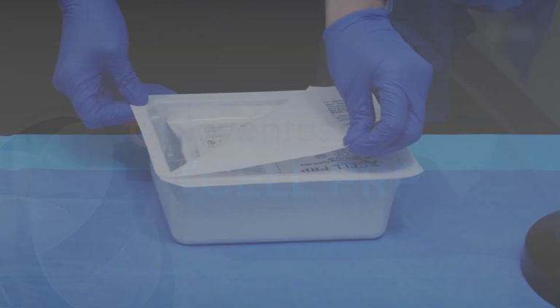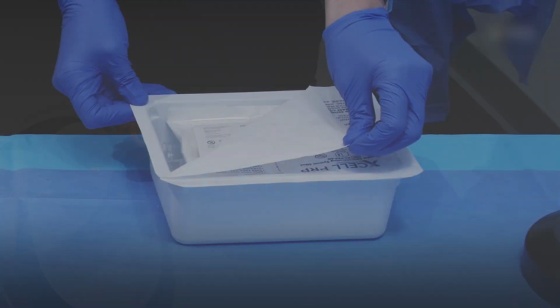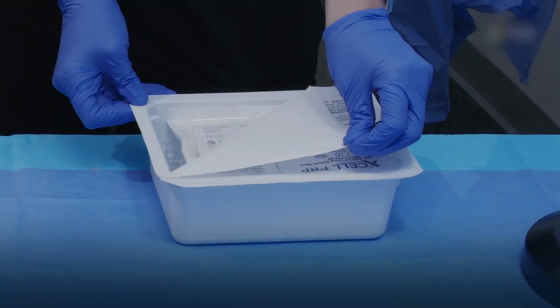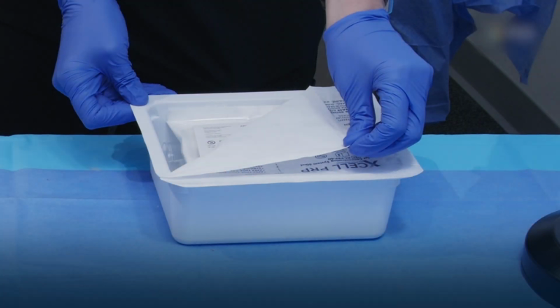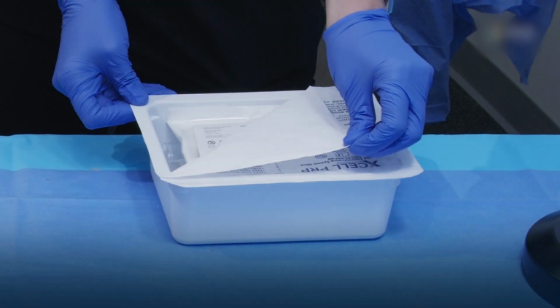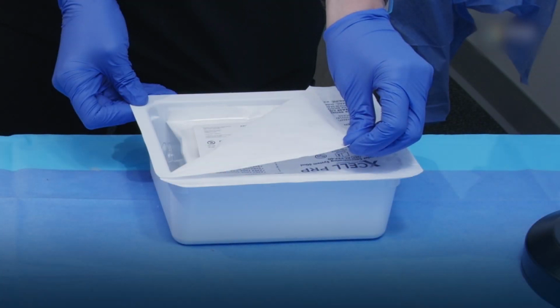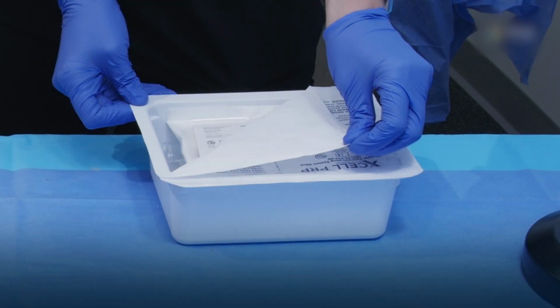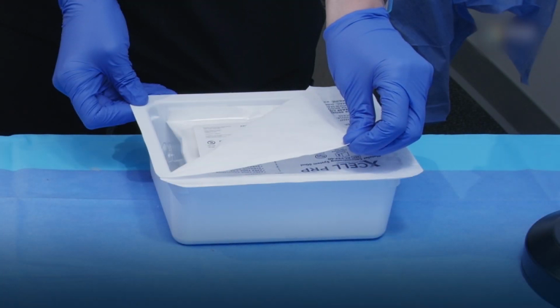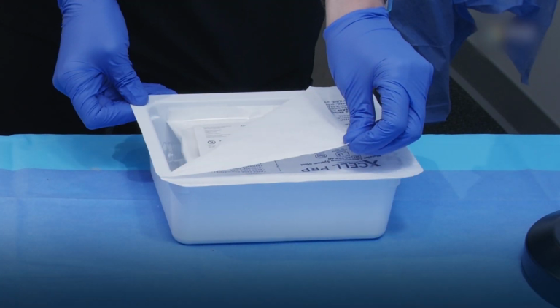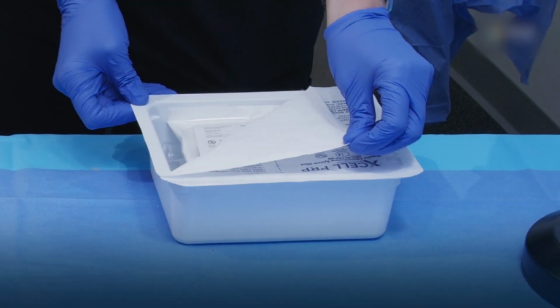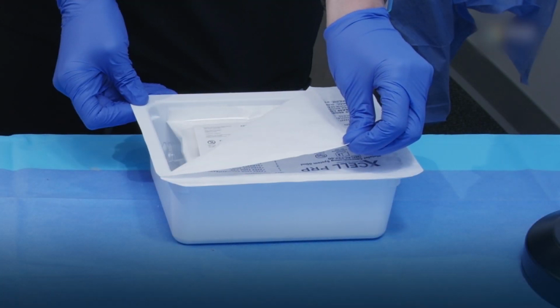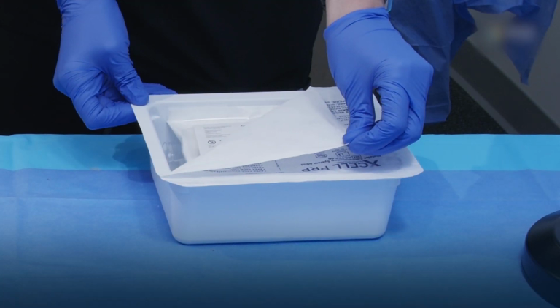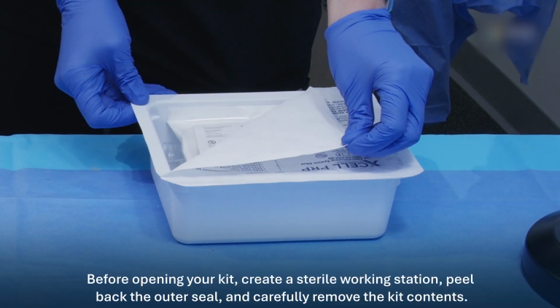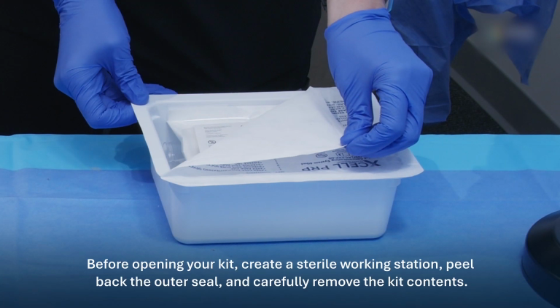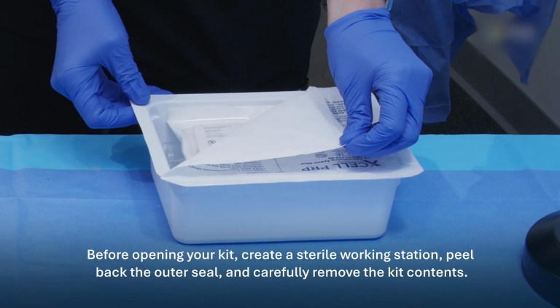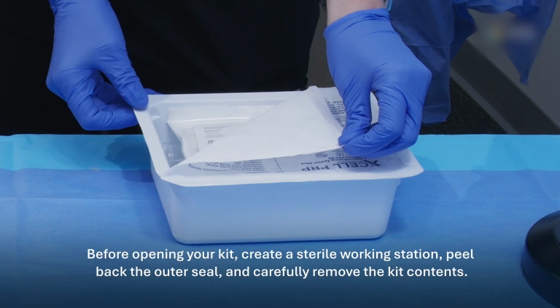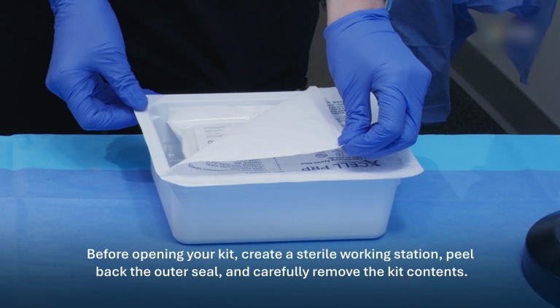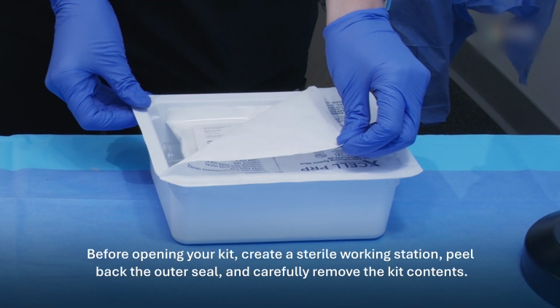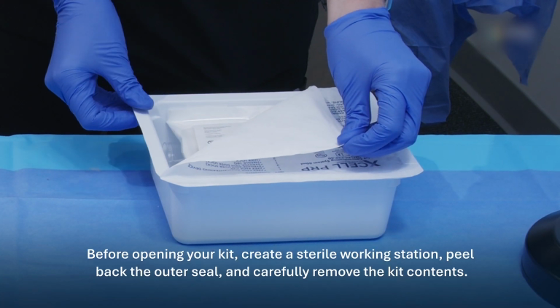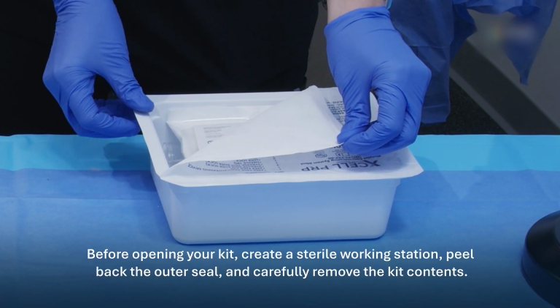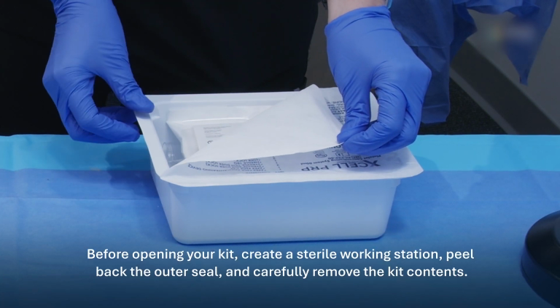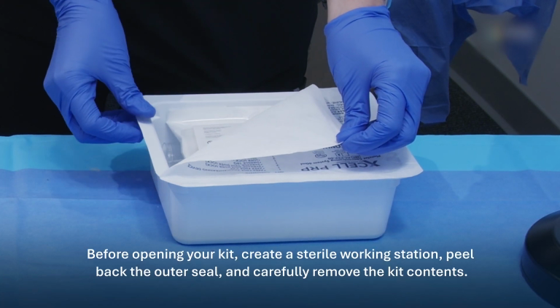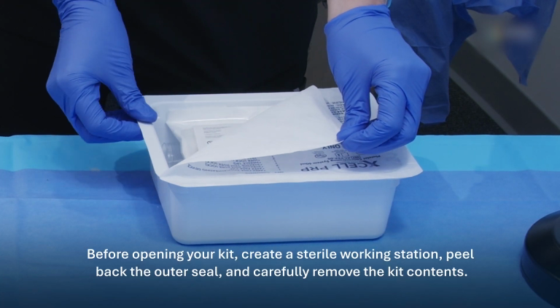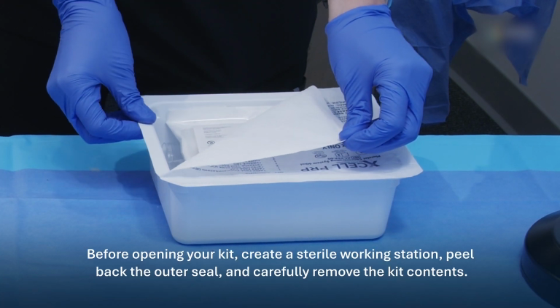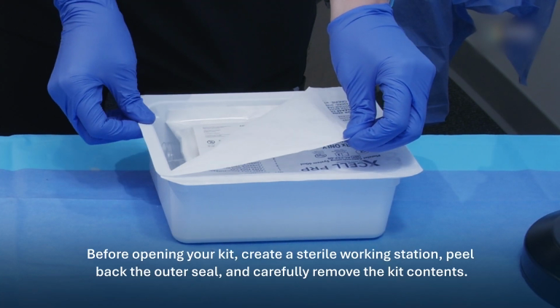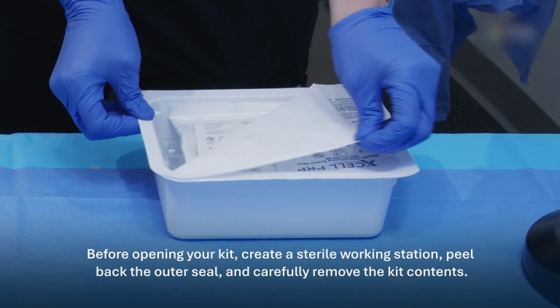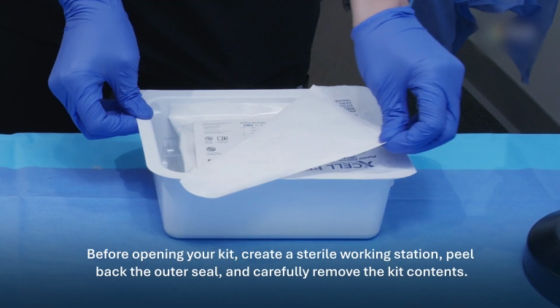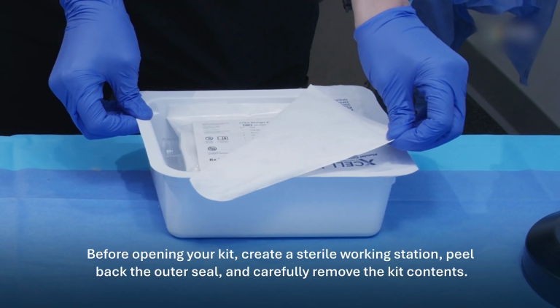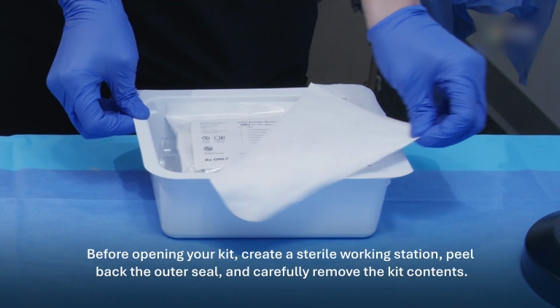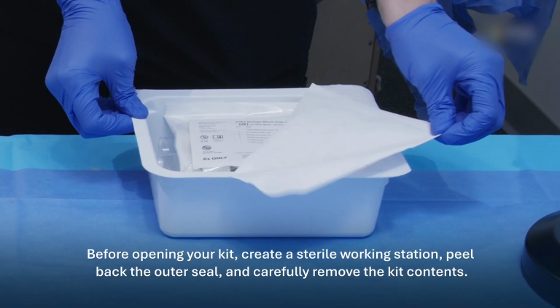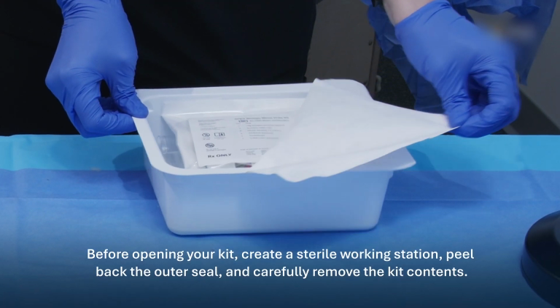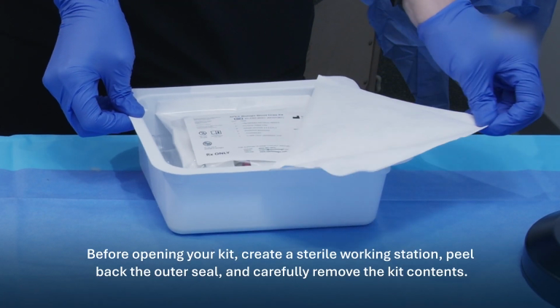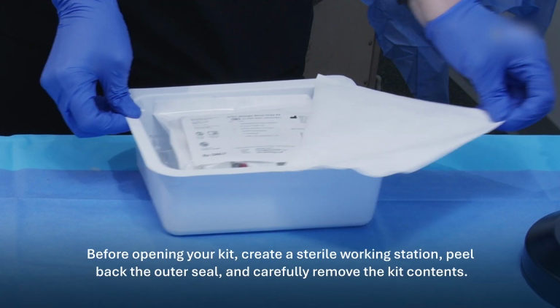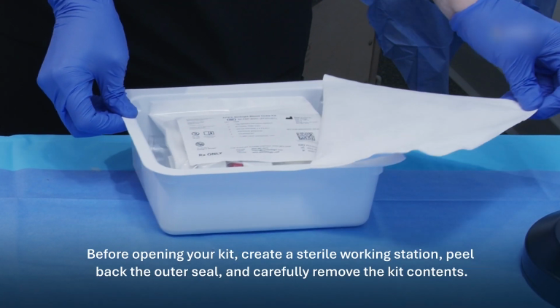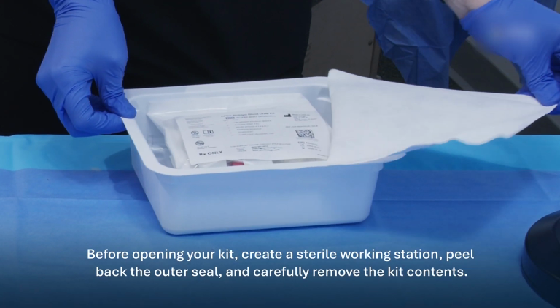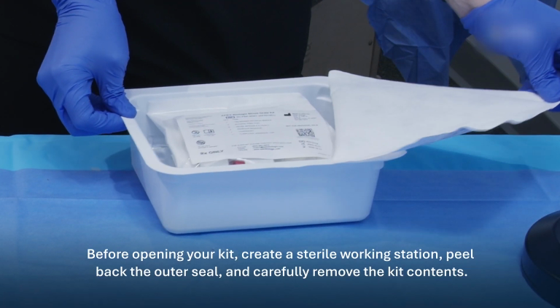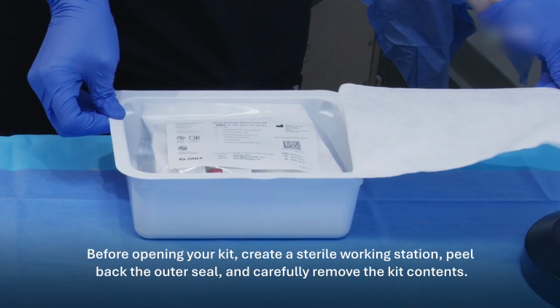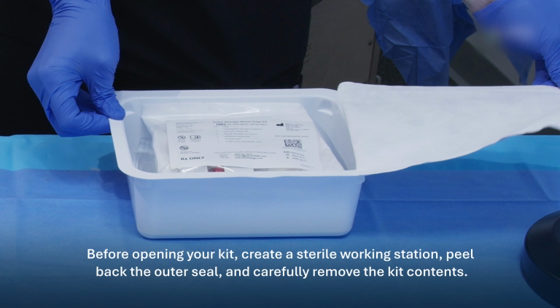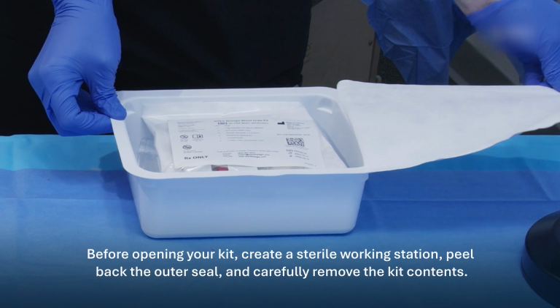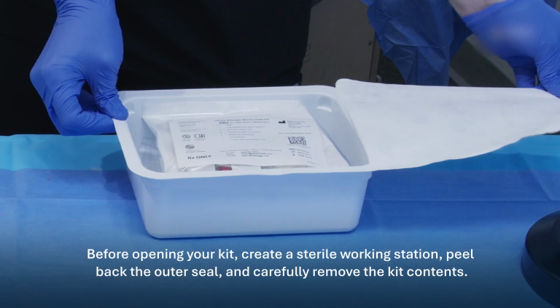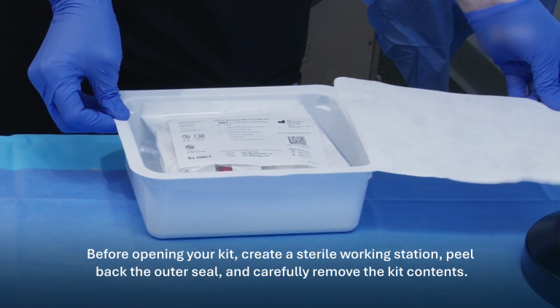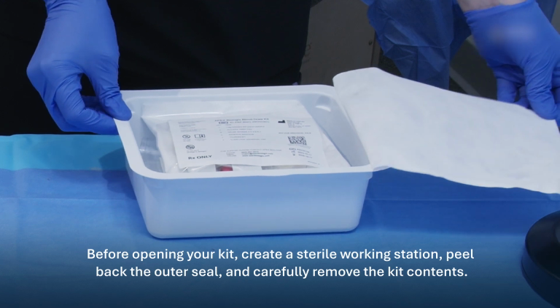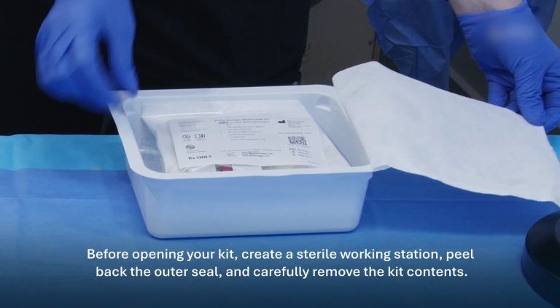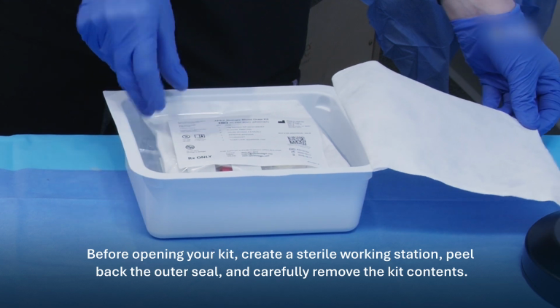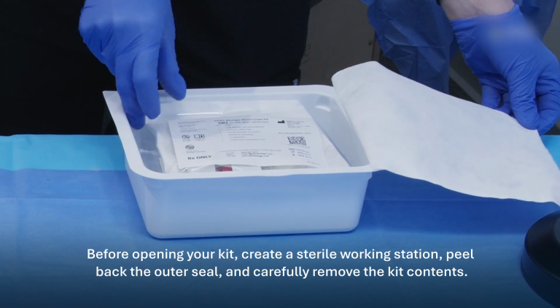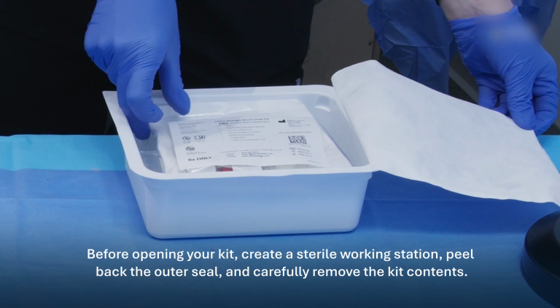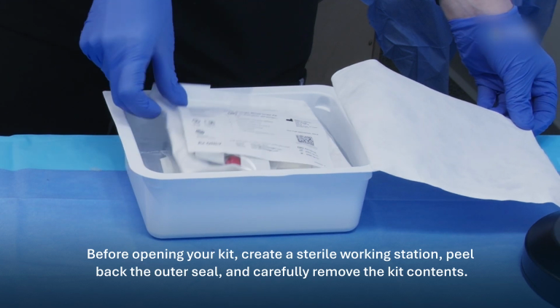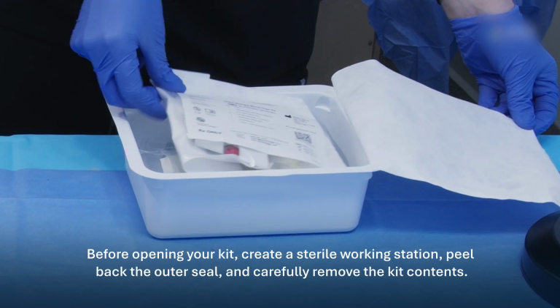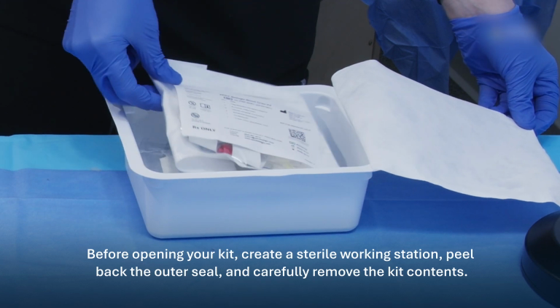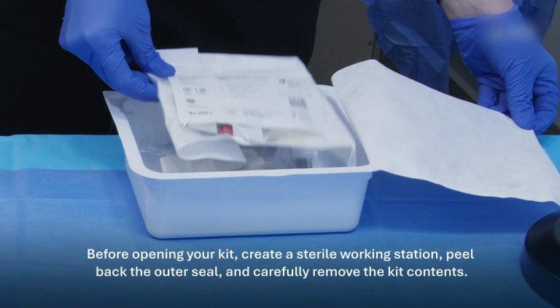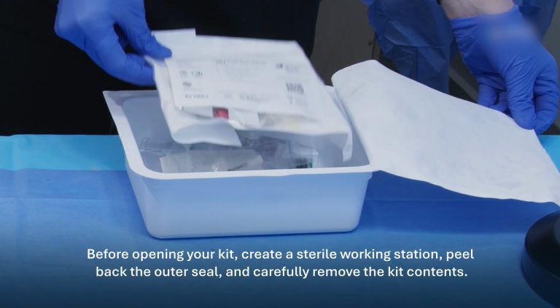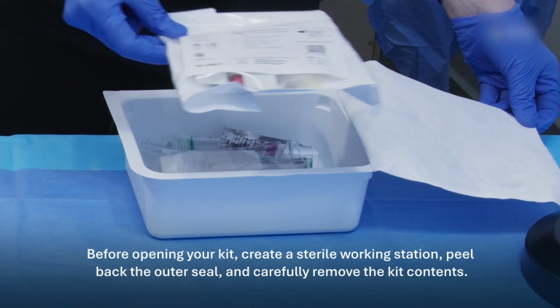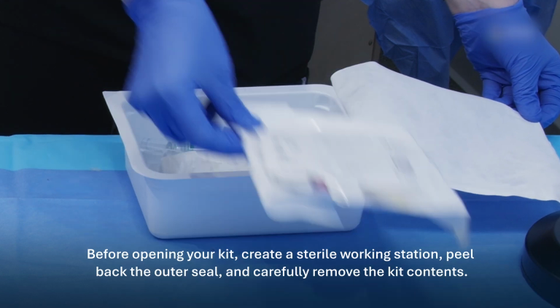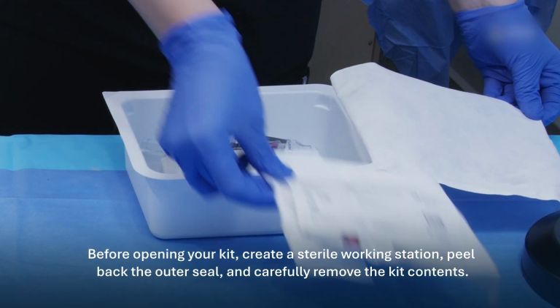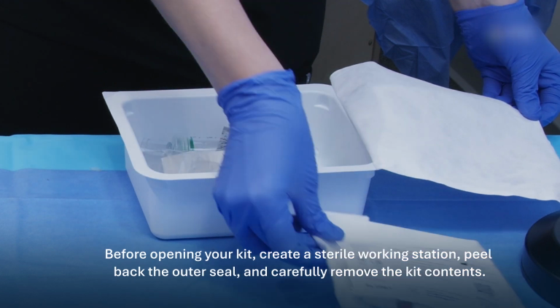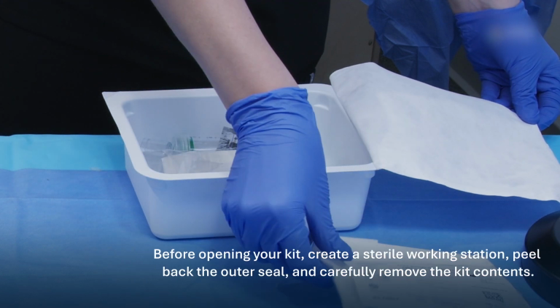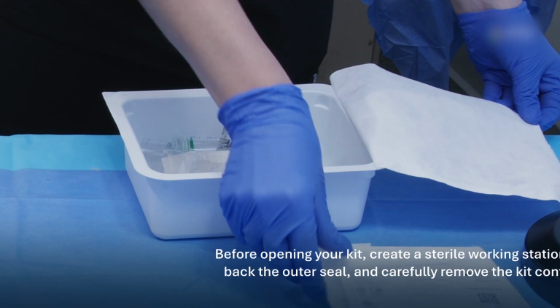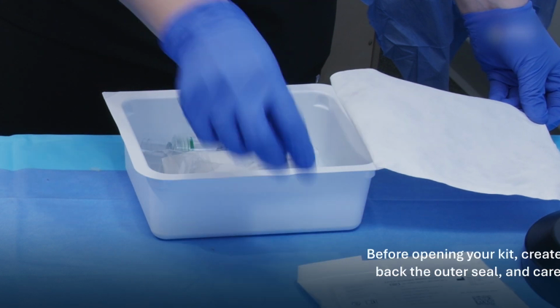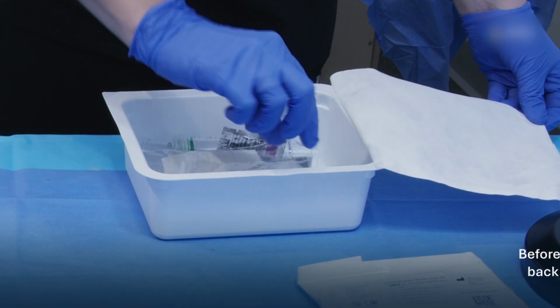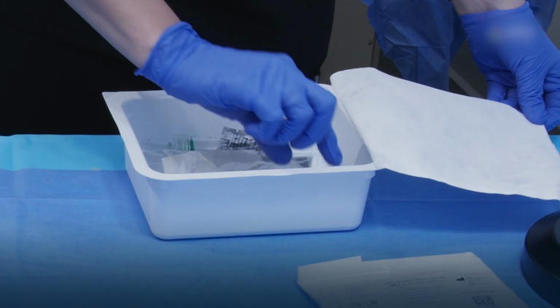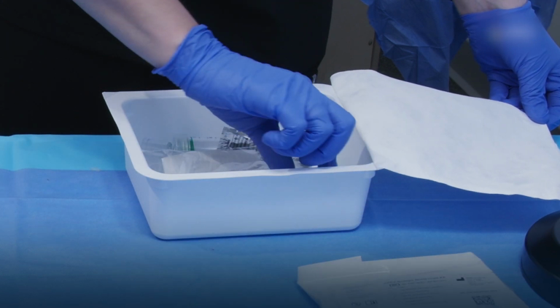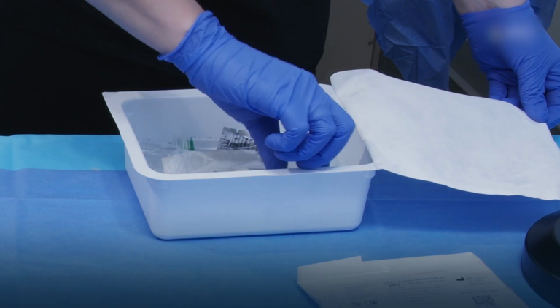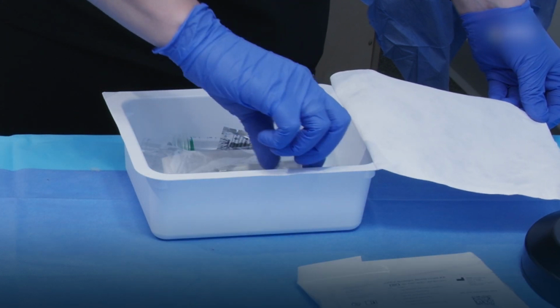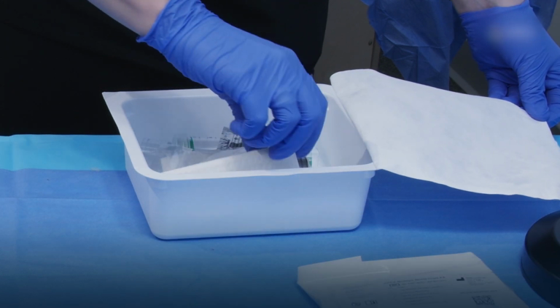Before opening your kit, create a sterile working station, peel back the outer seal, and carefully remove the kit contents.